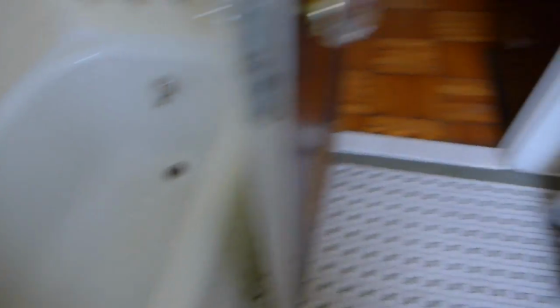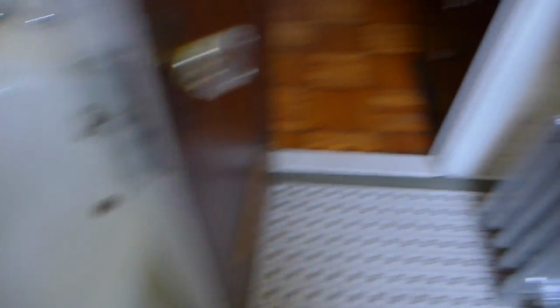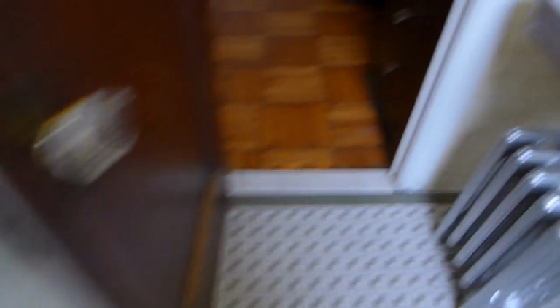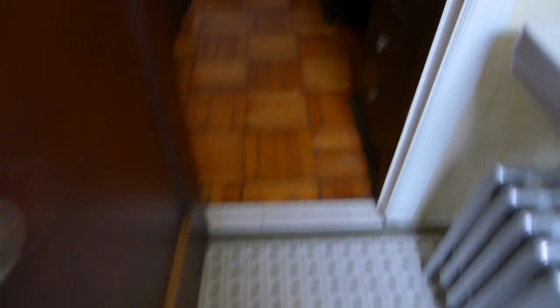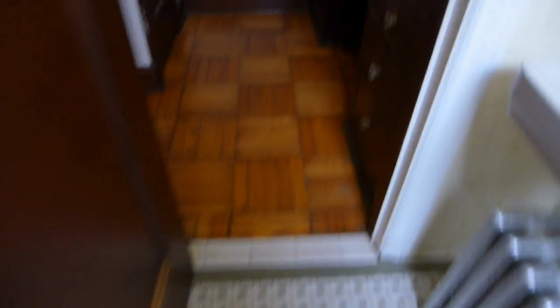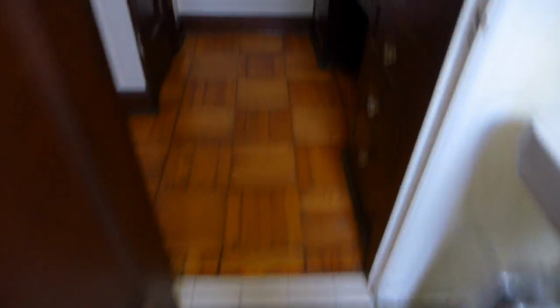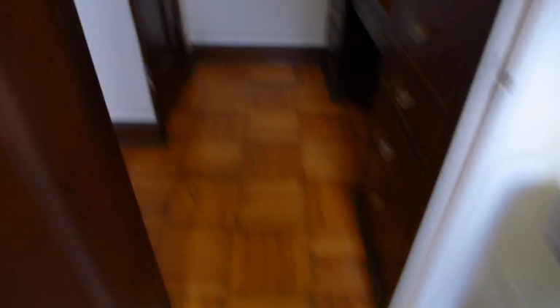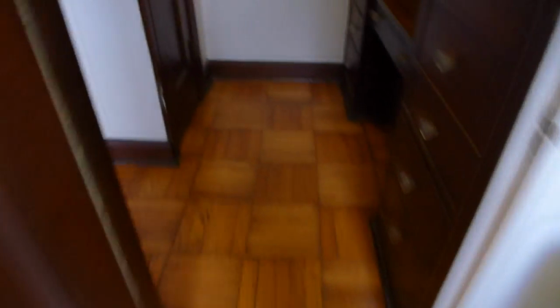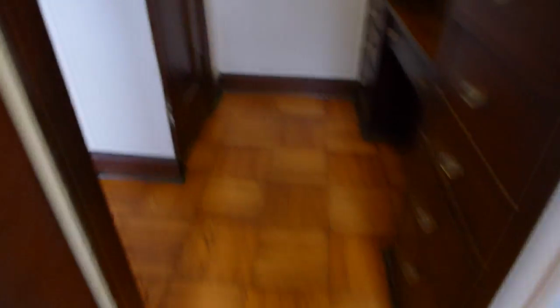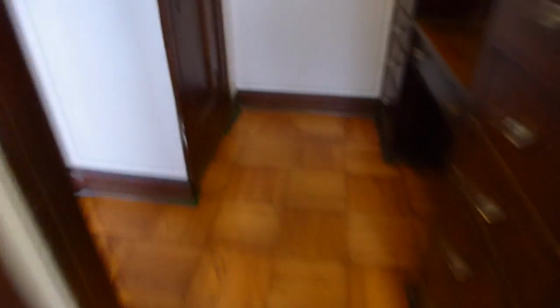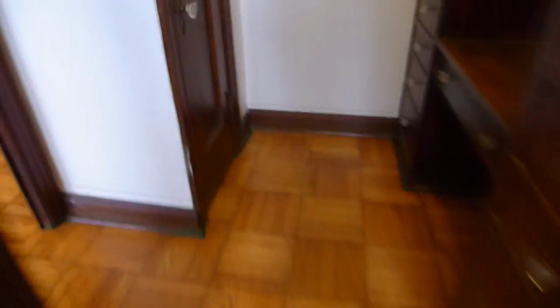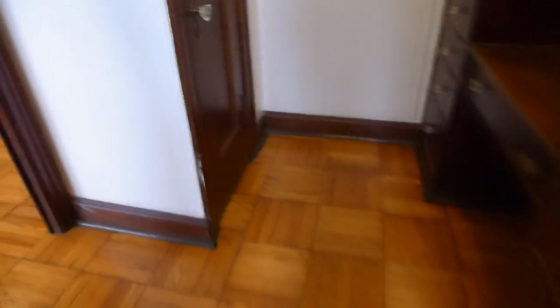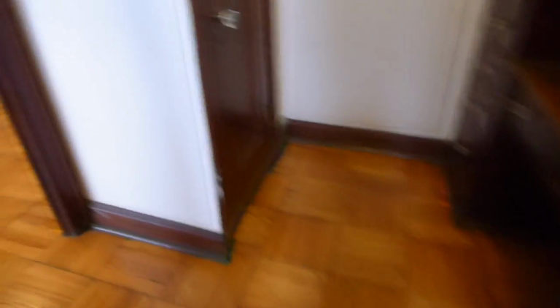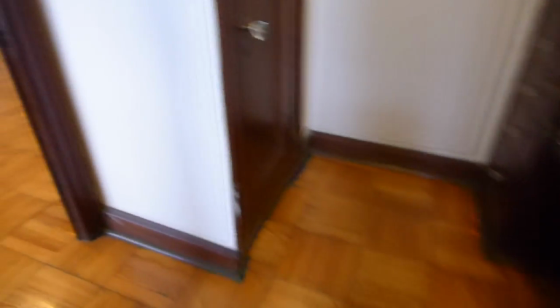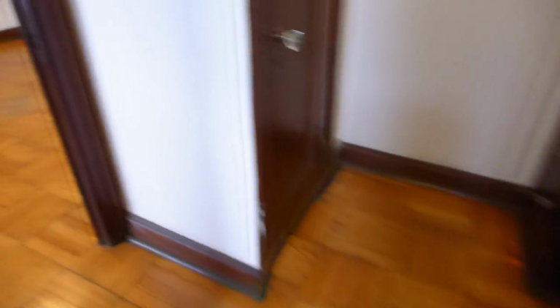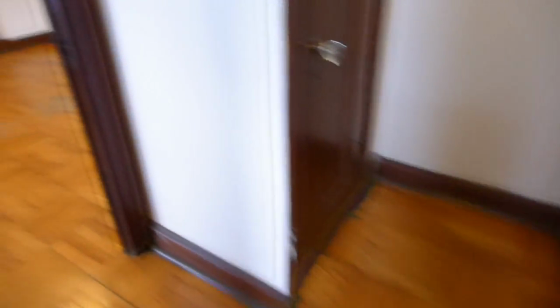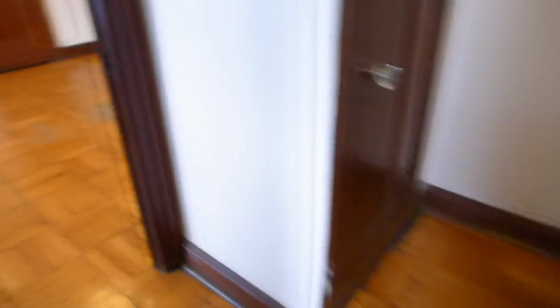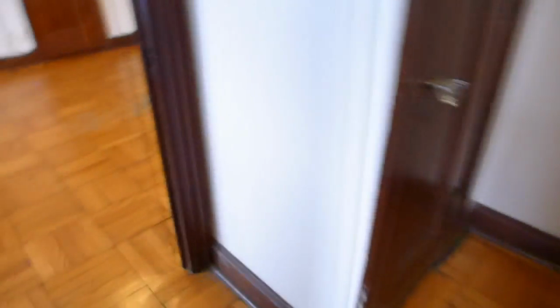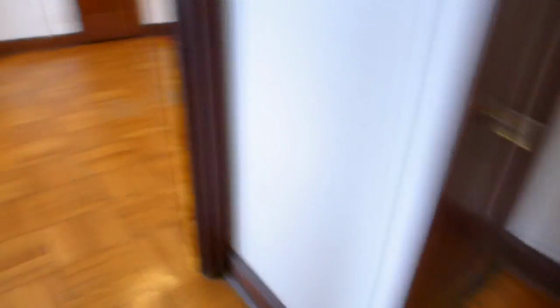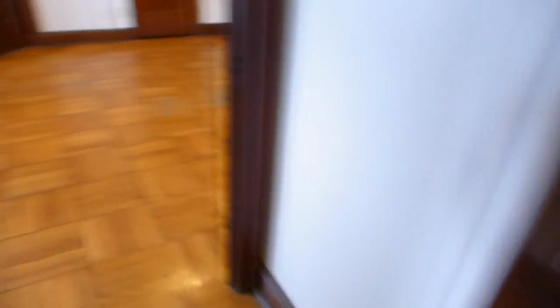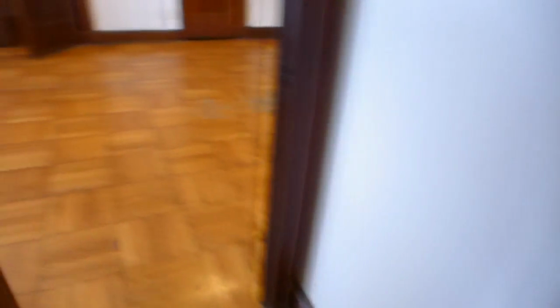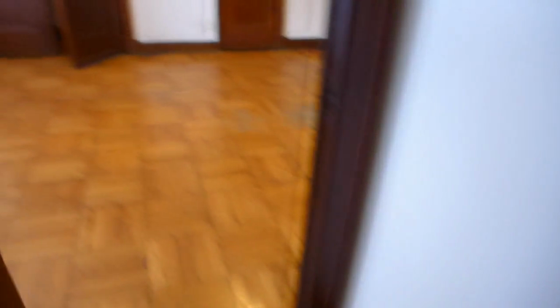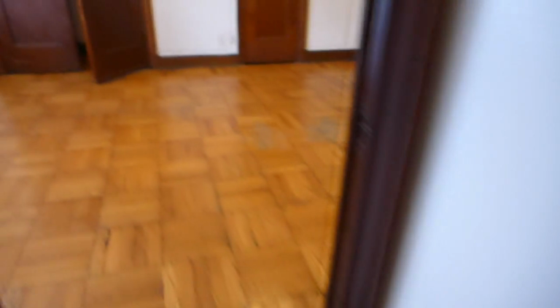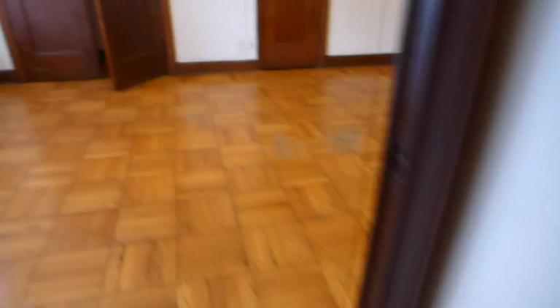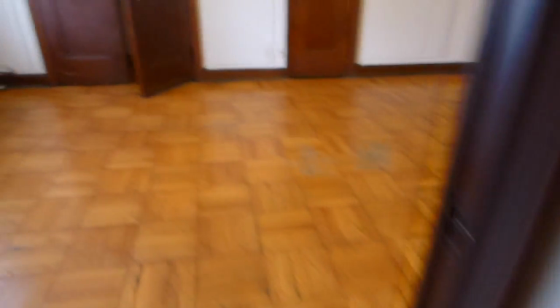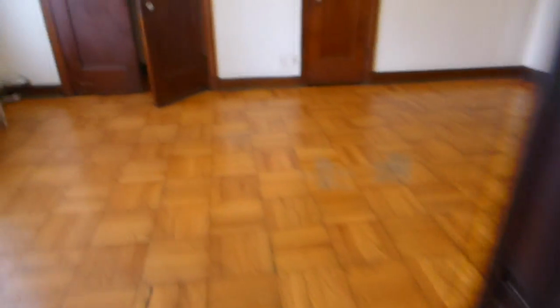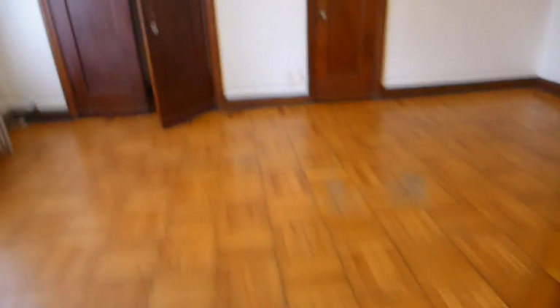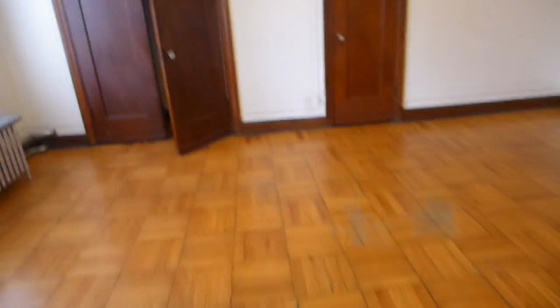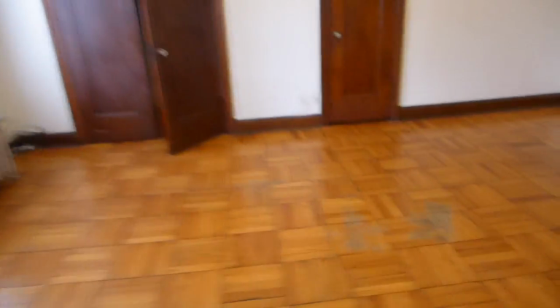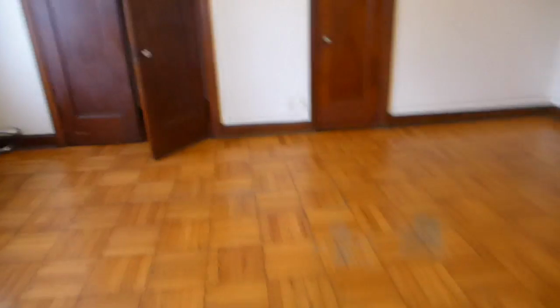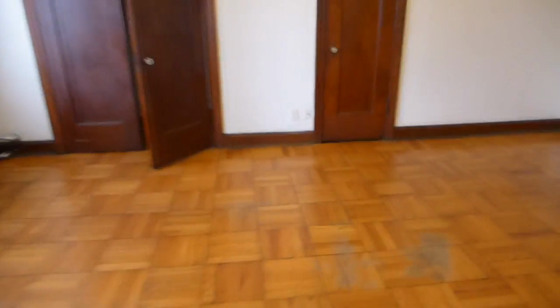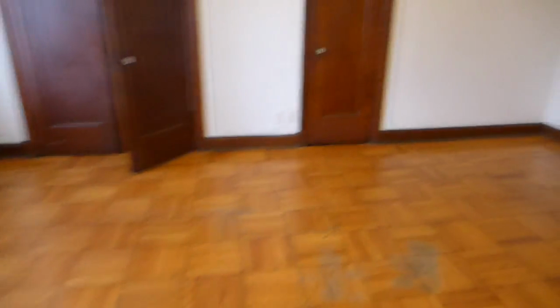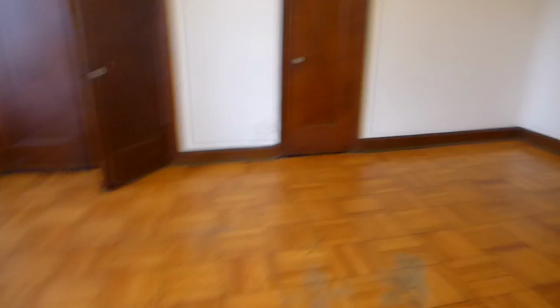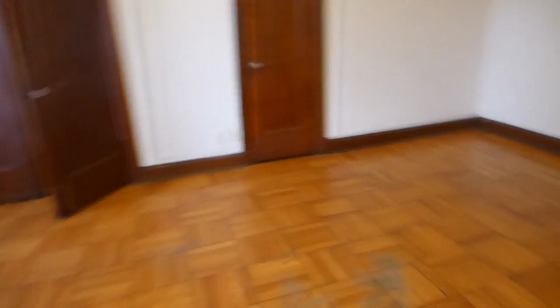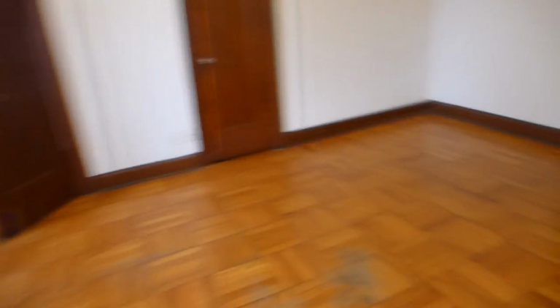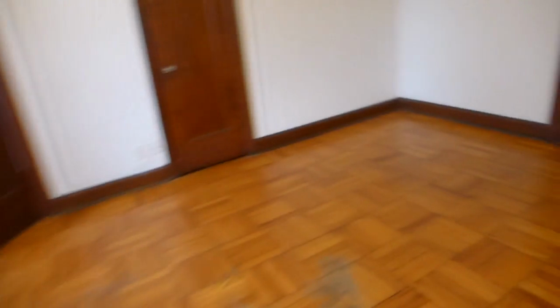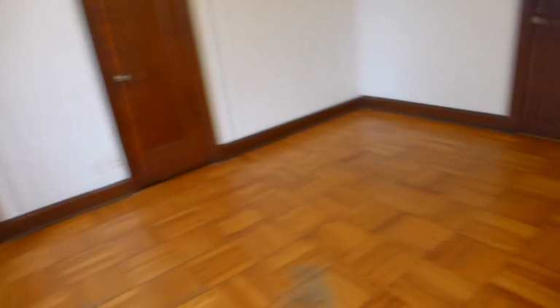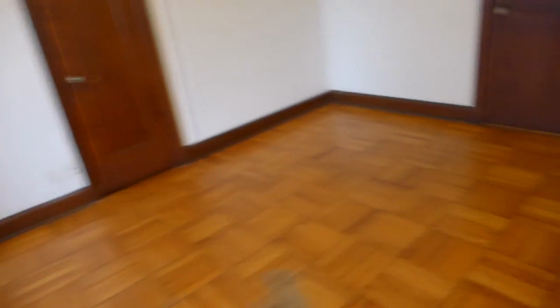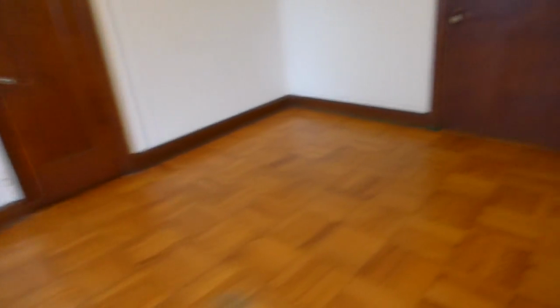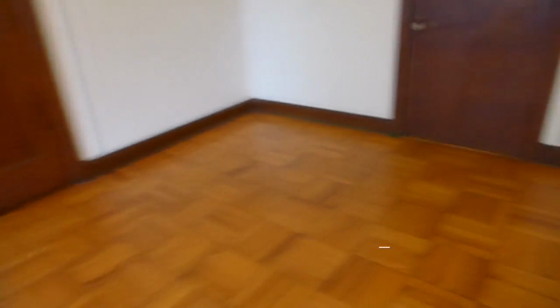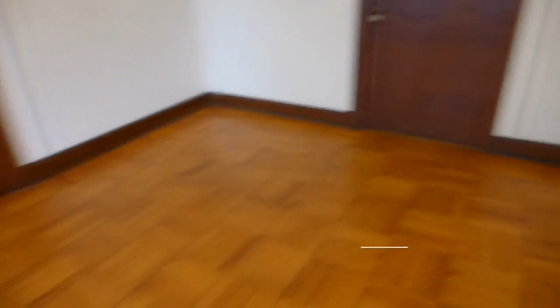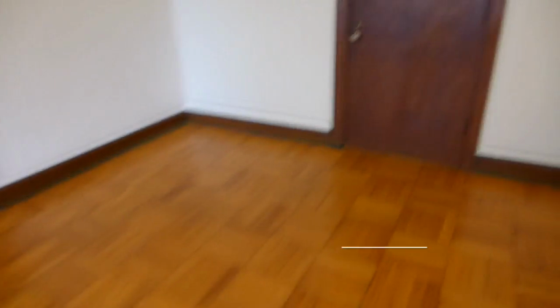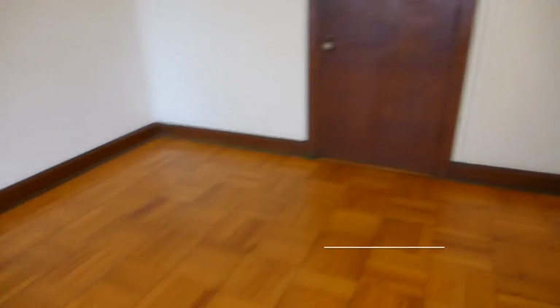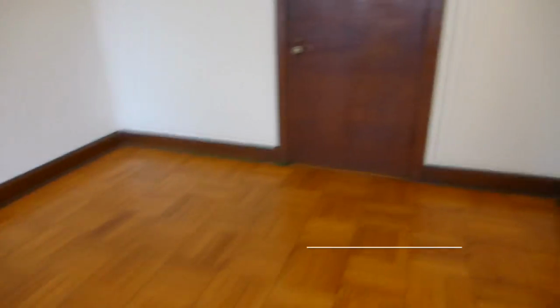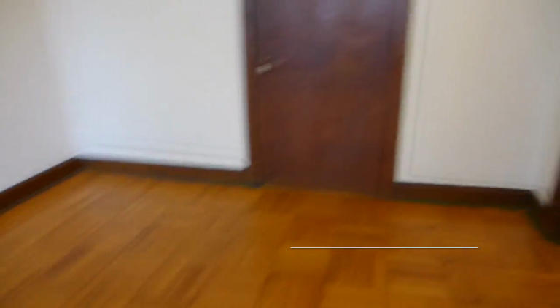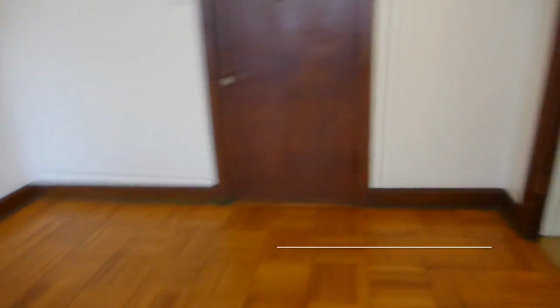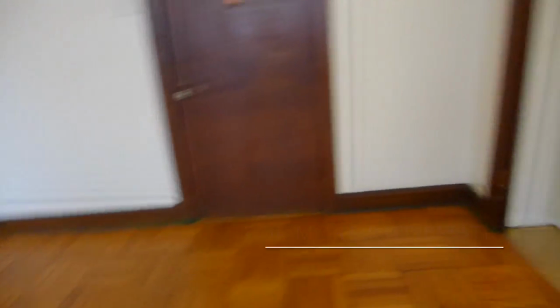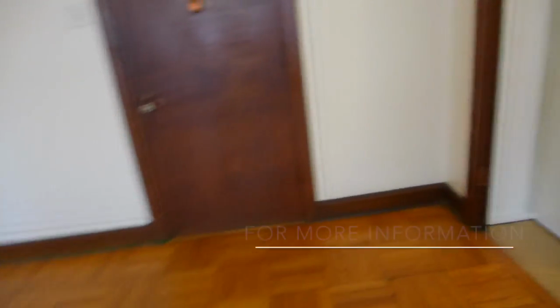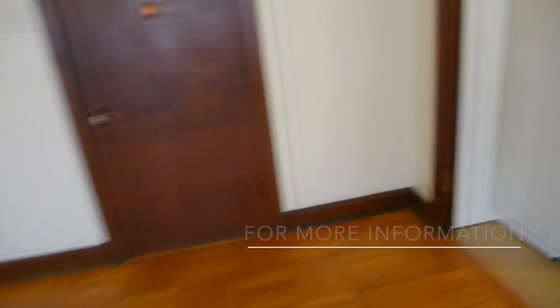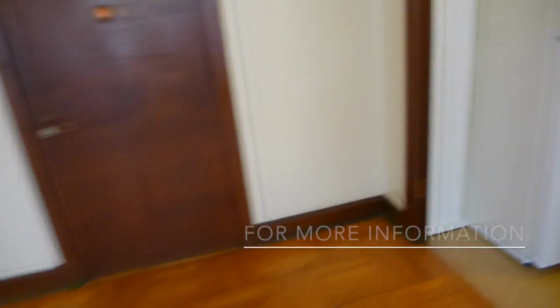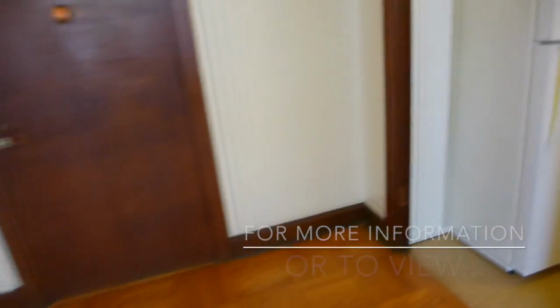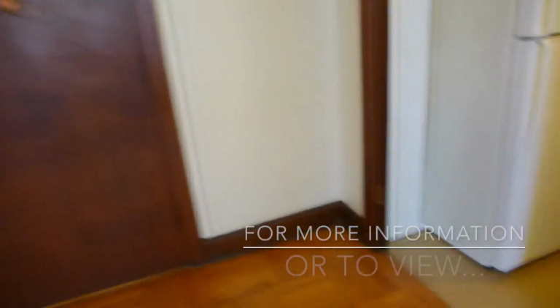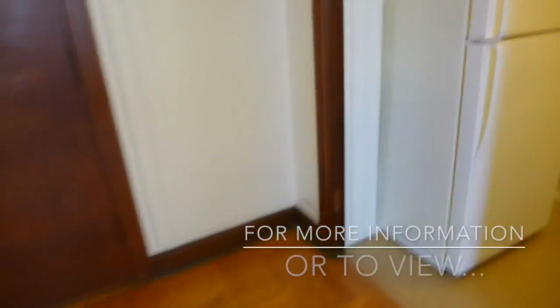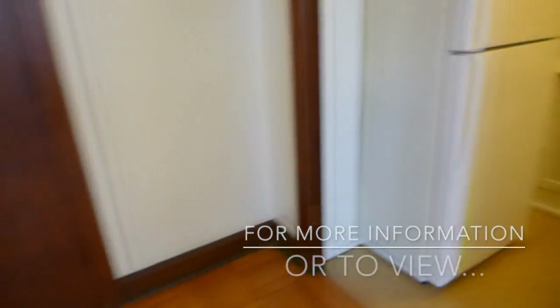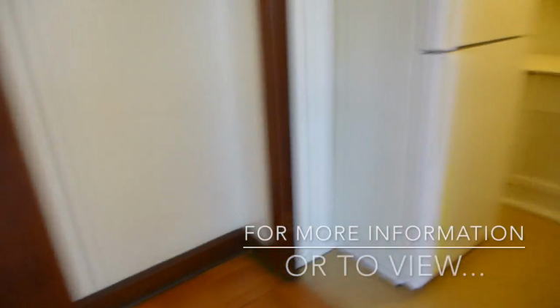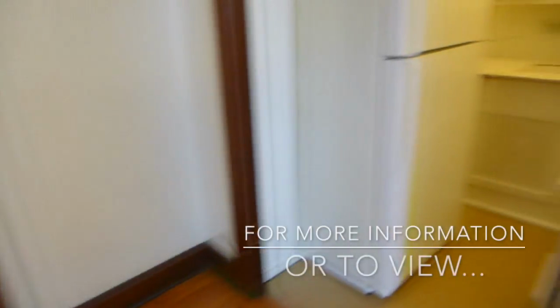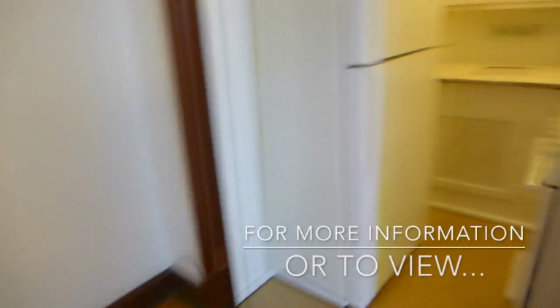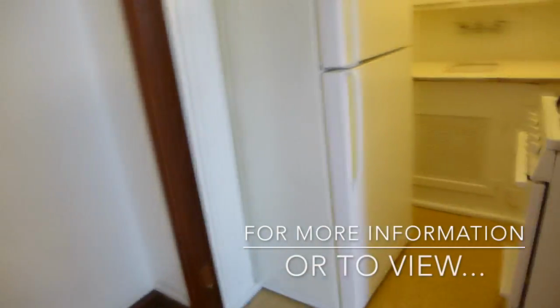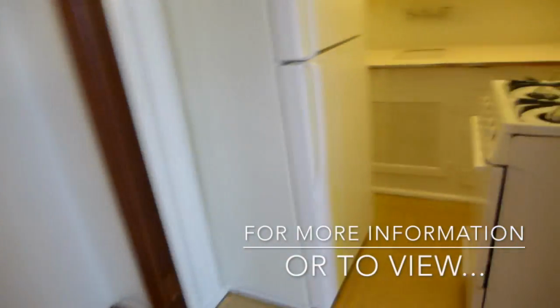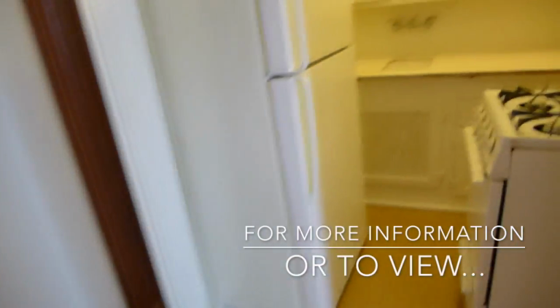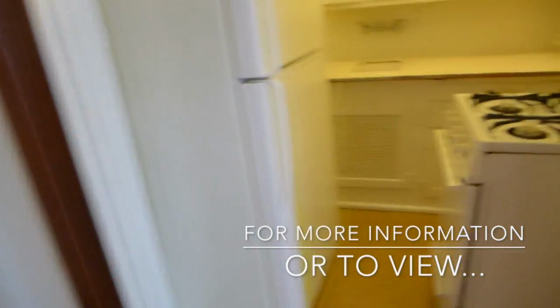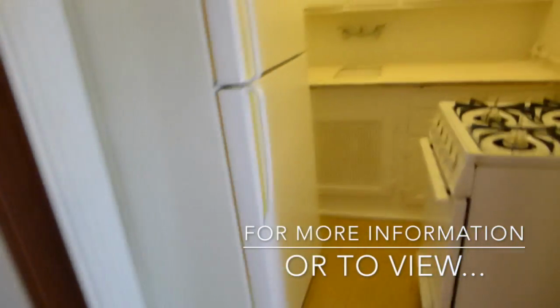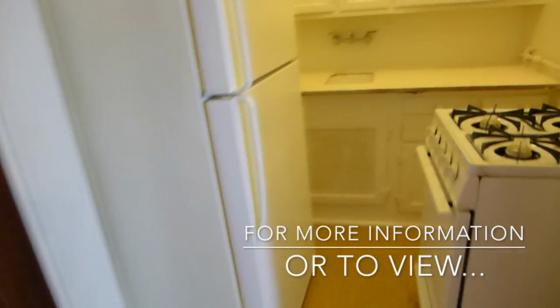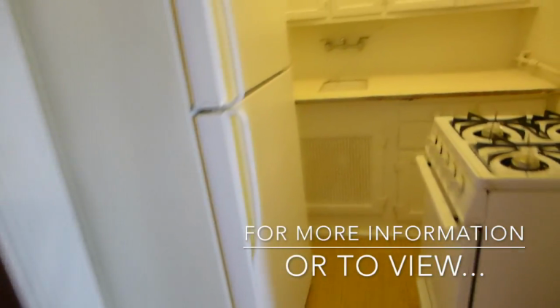The apartment has a small but complete kitchen.